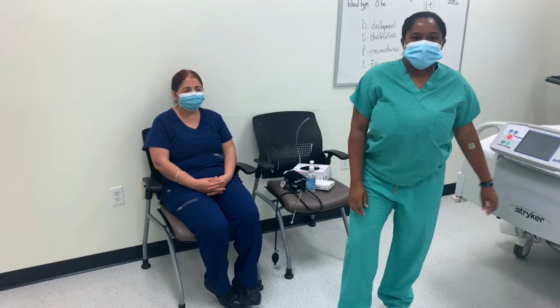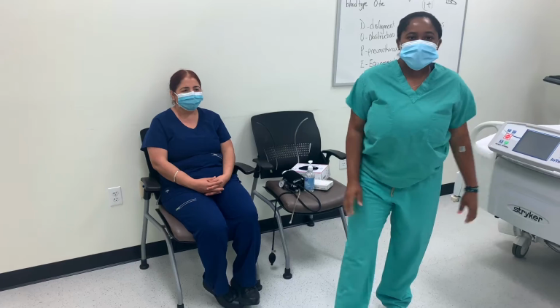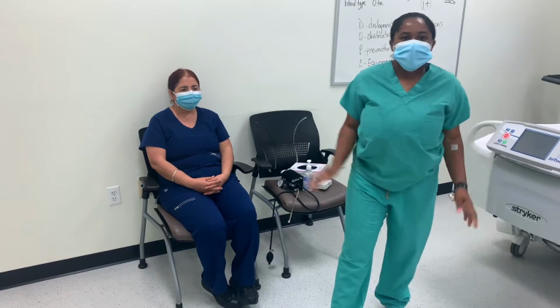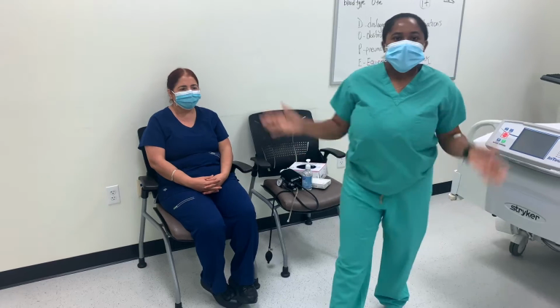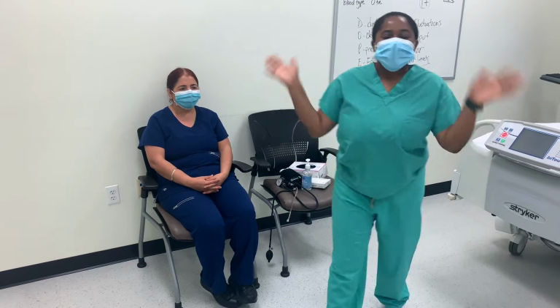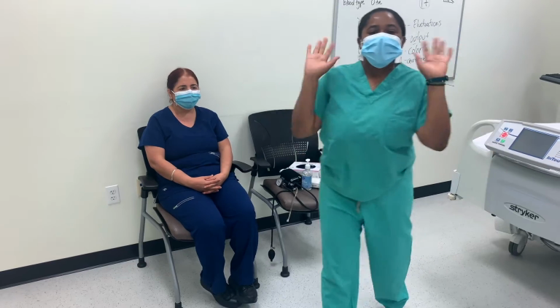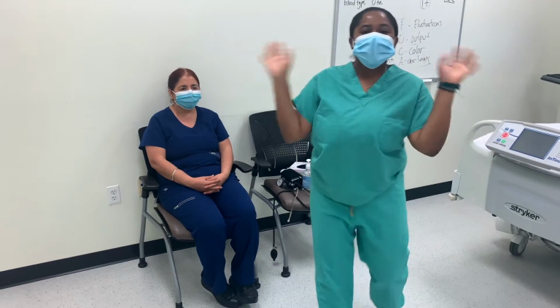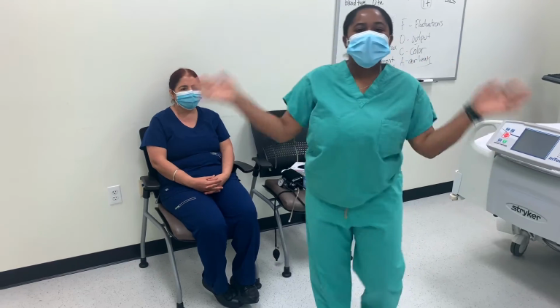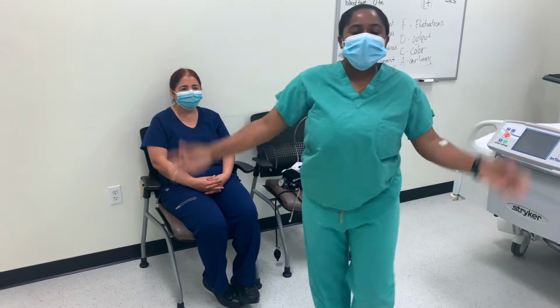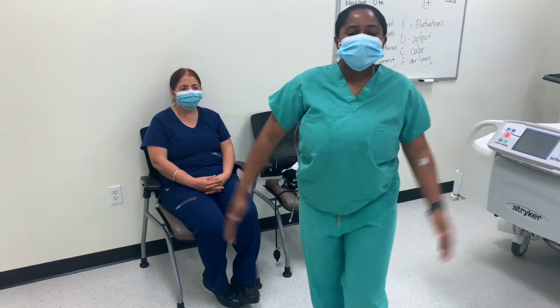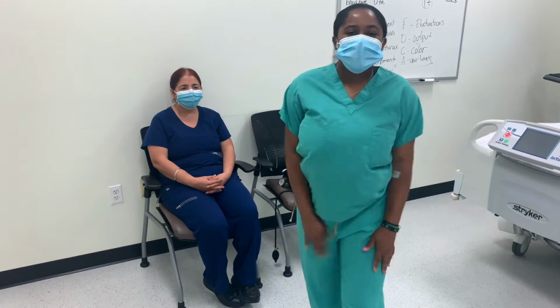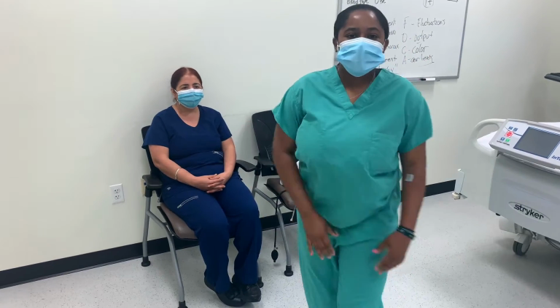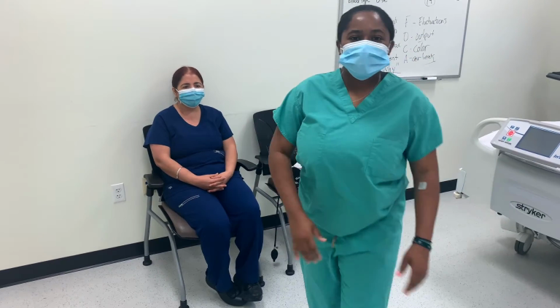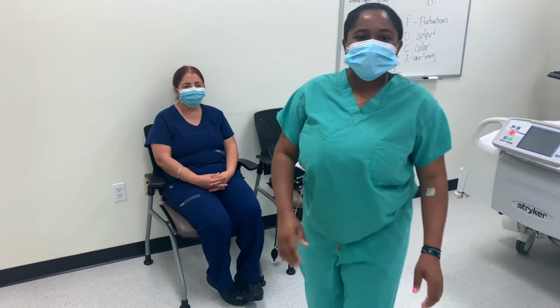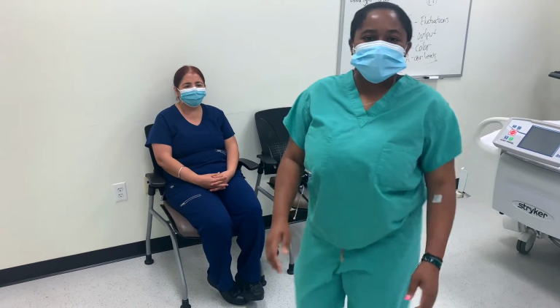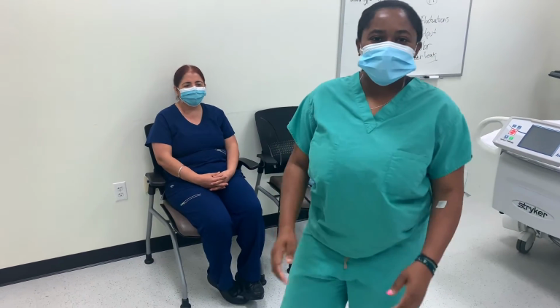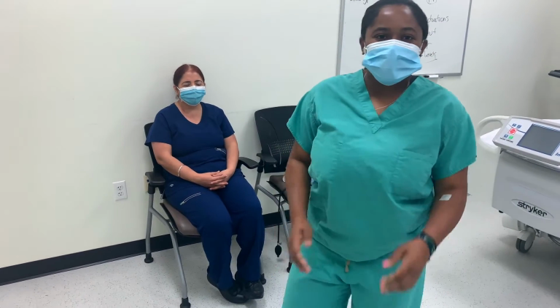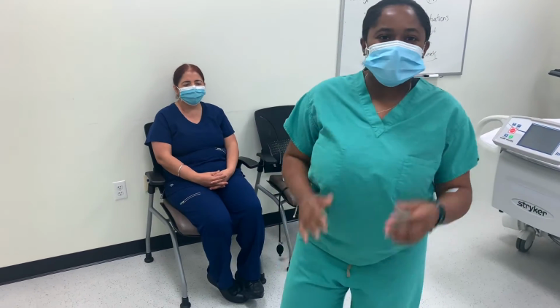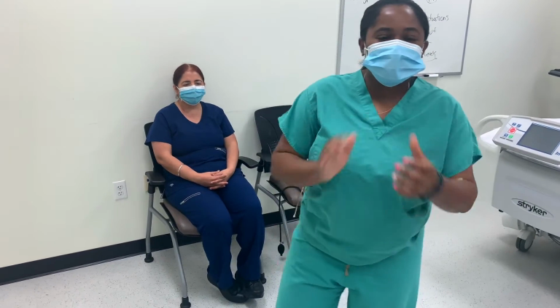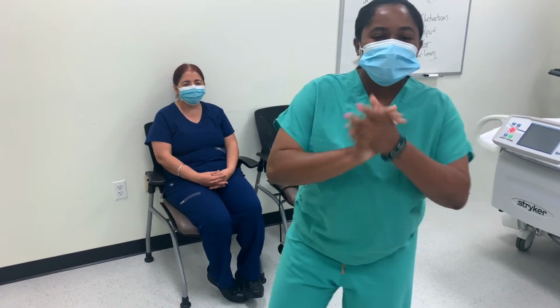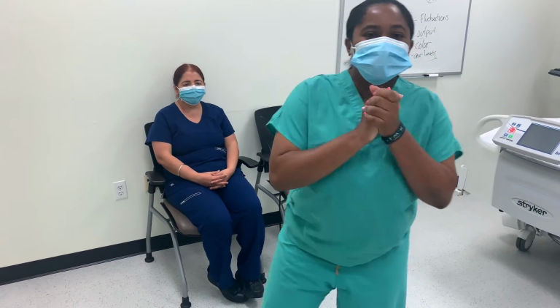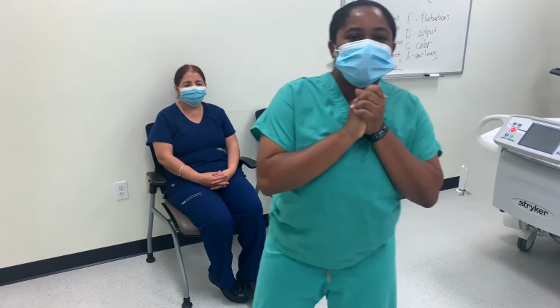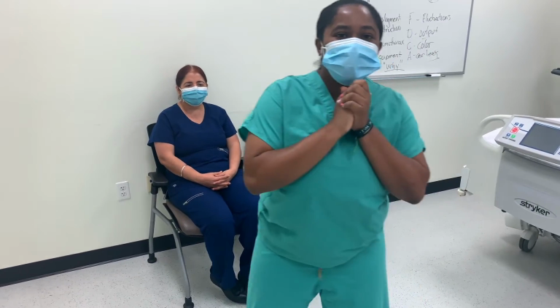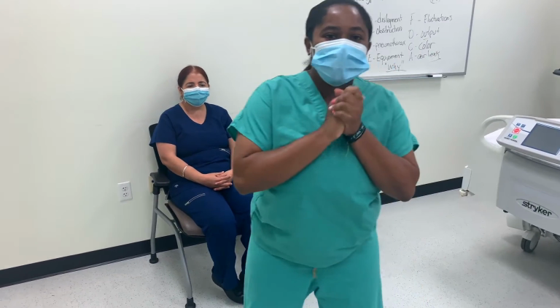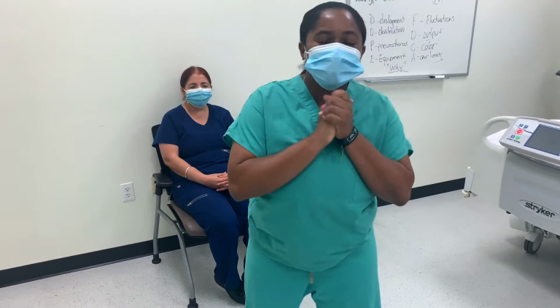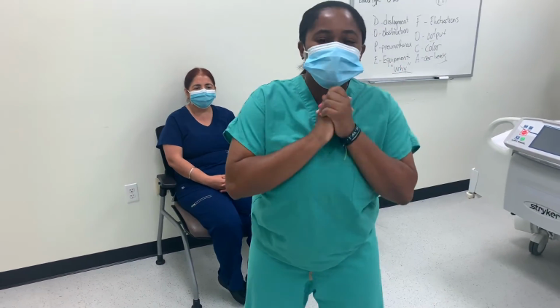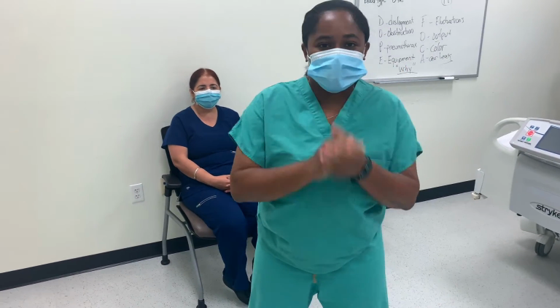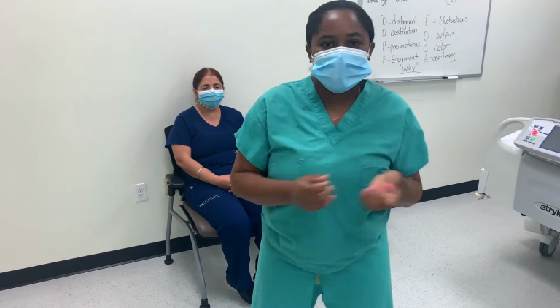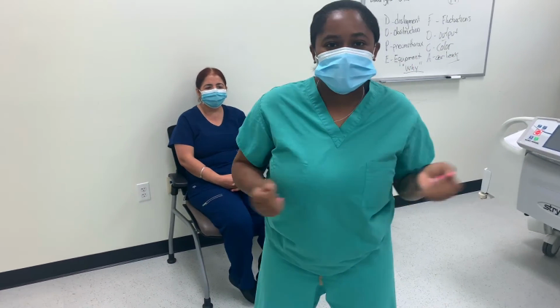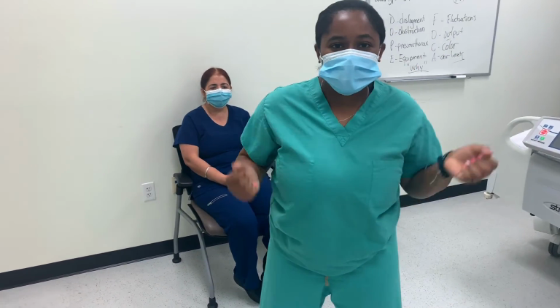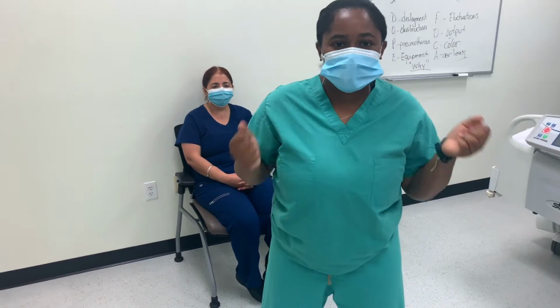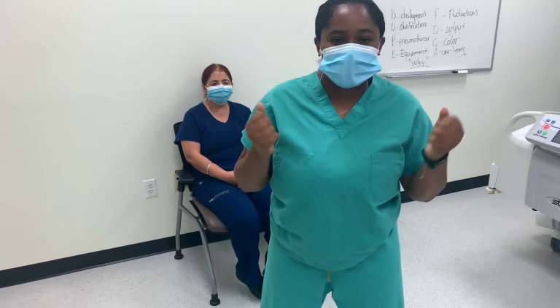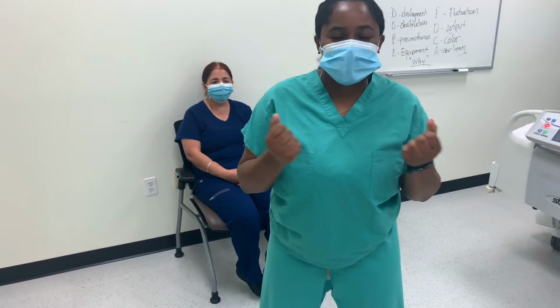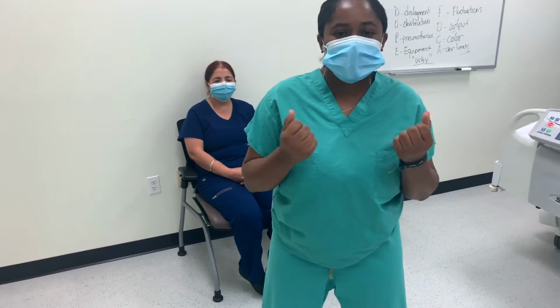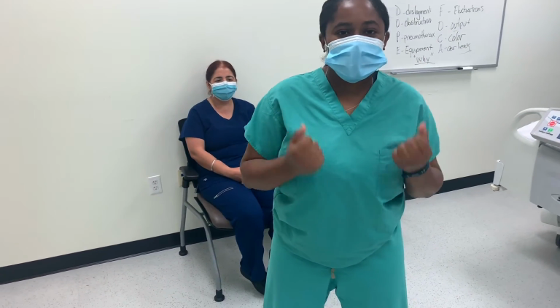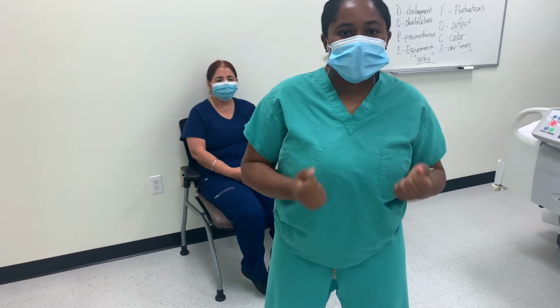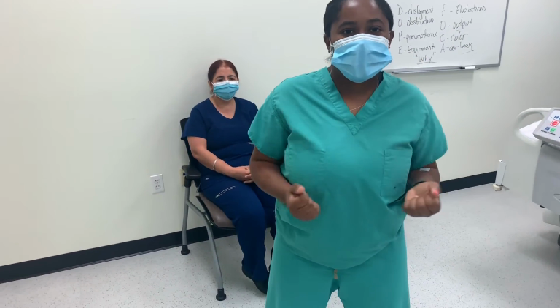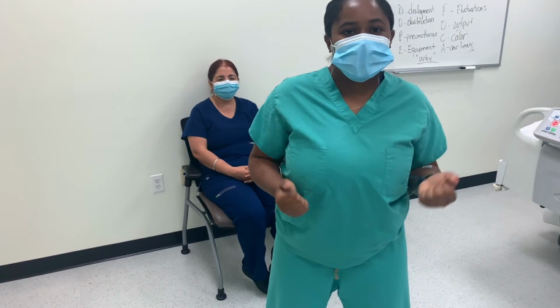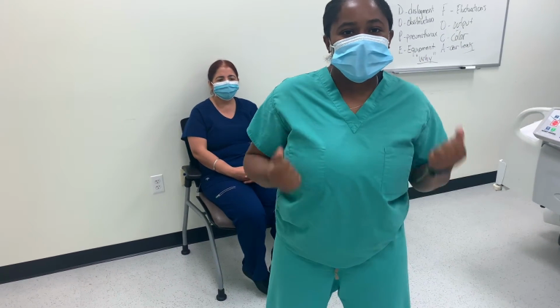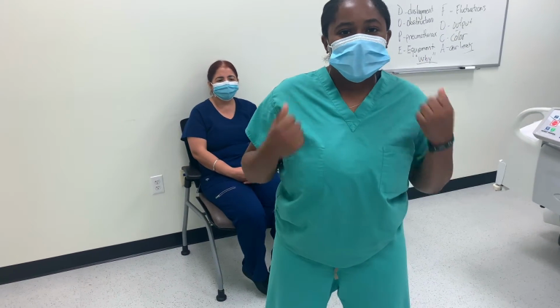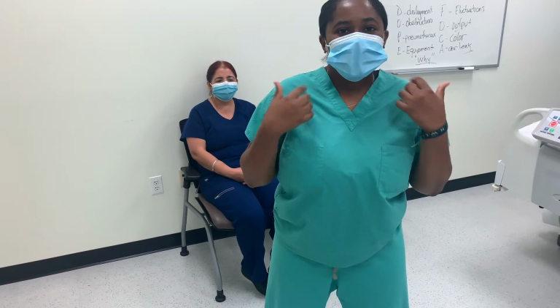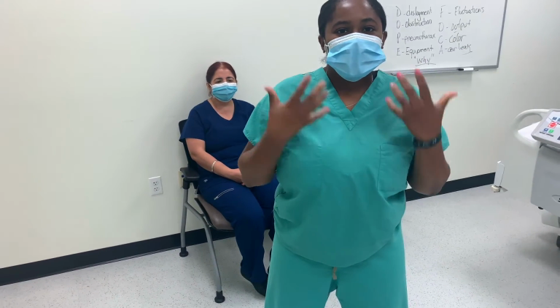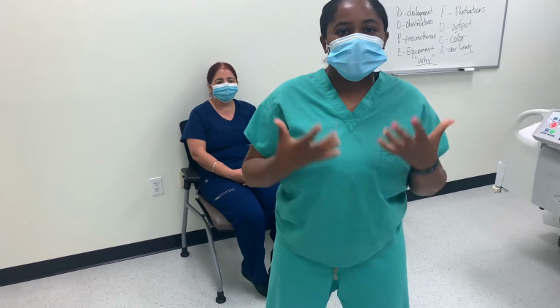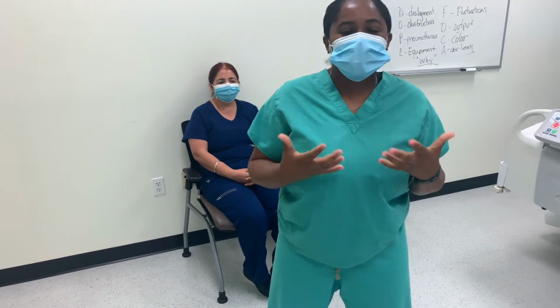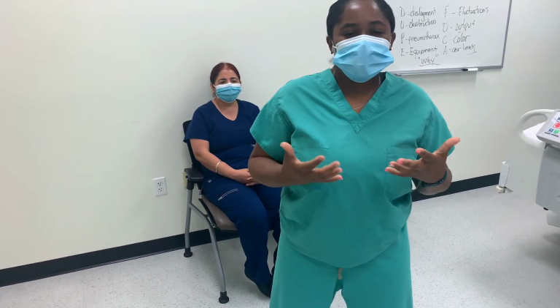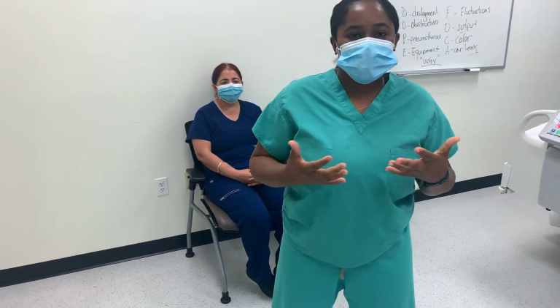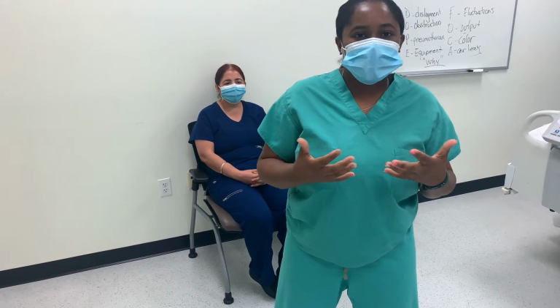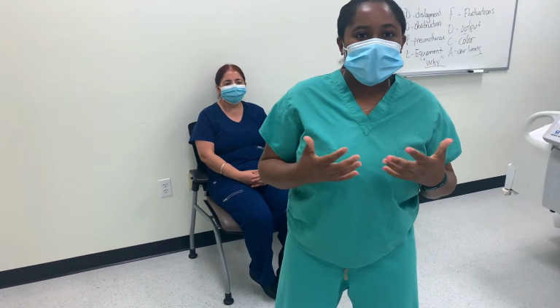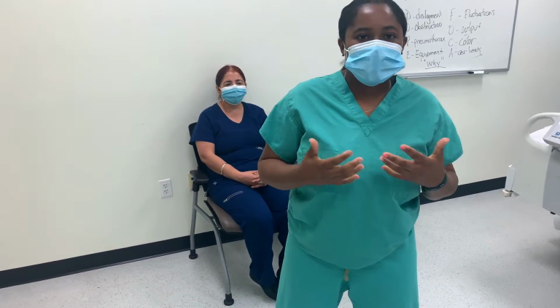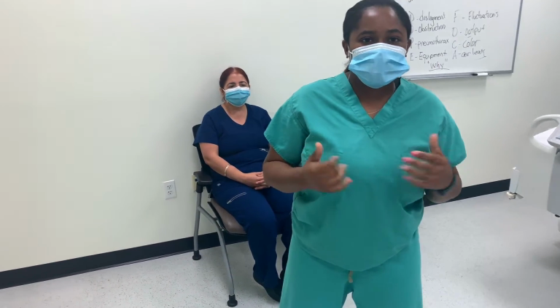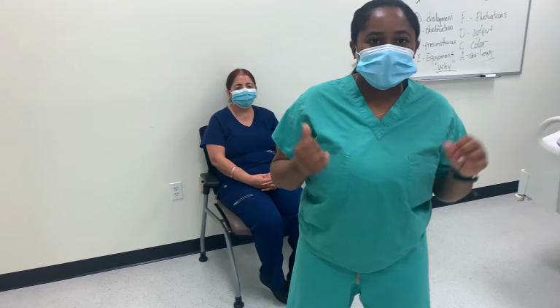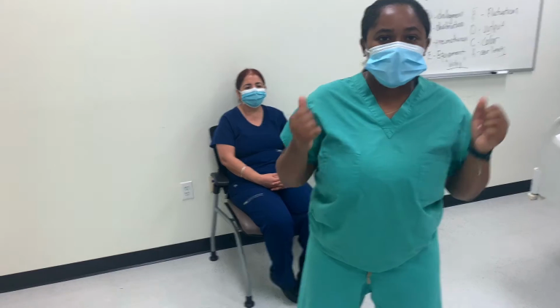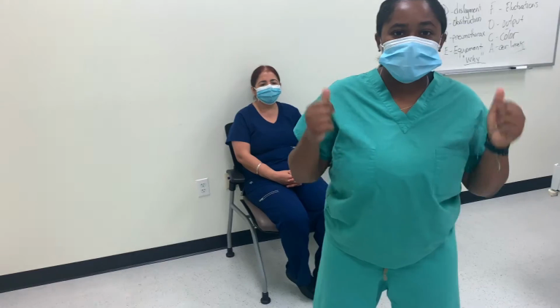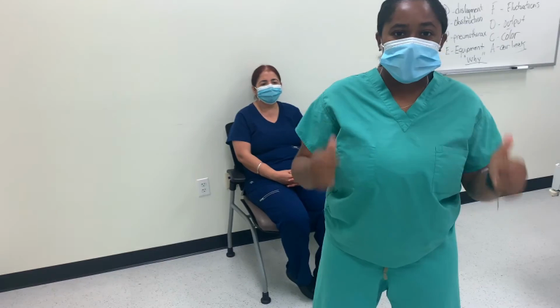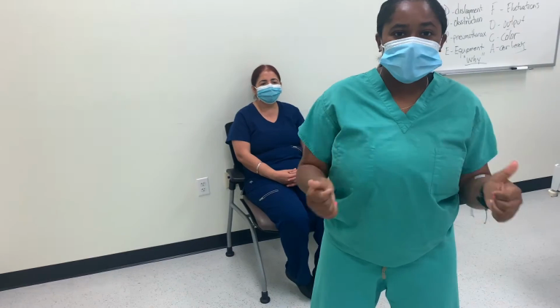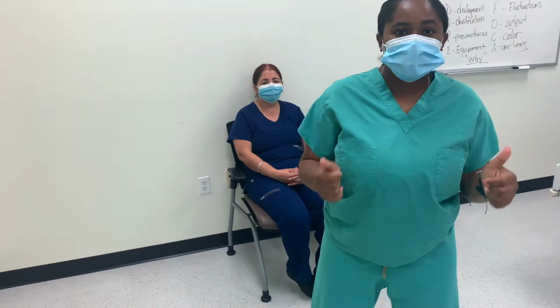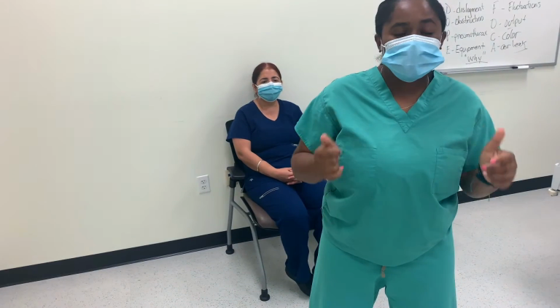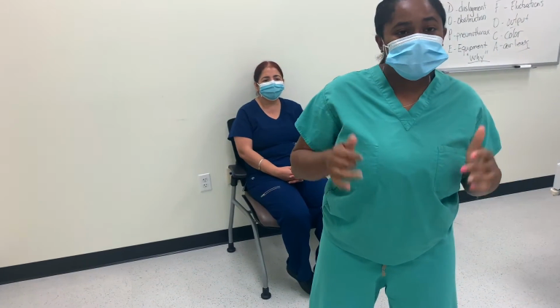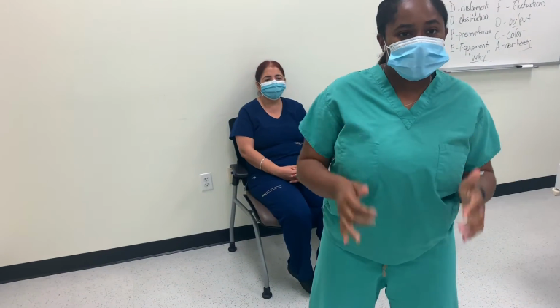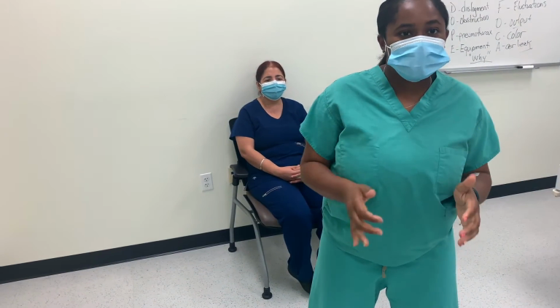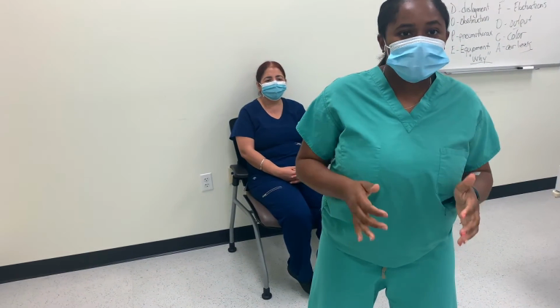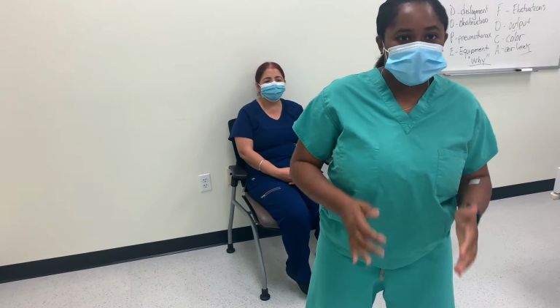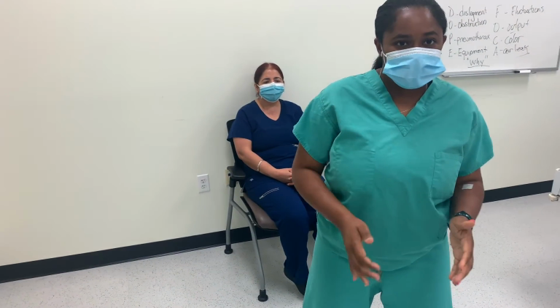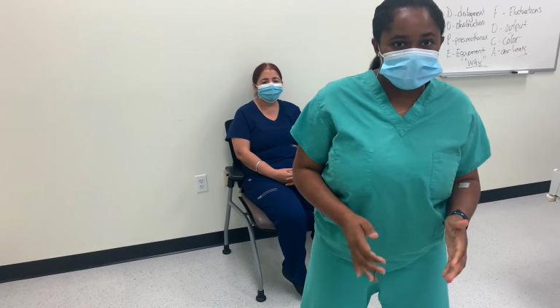Hi guys, how are you doing? So for today's video, I'm just going to go ahead and review how to take a manual blood pressure.